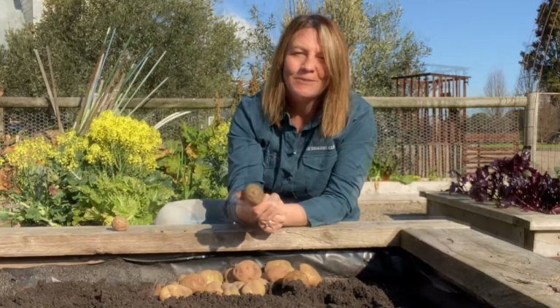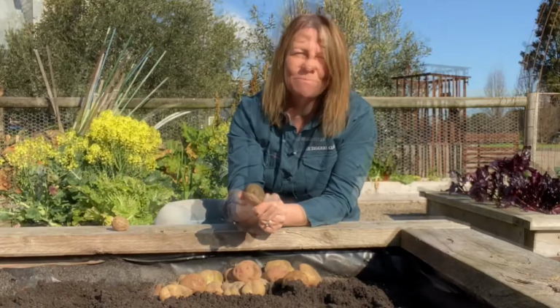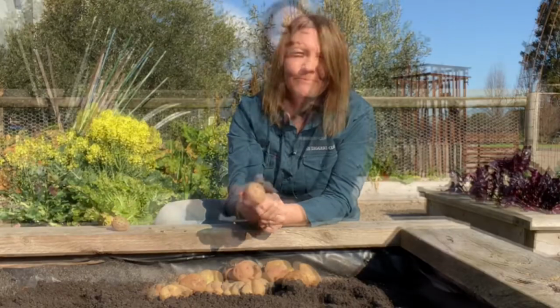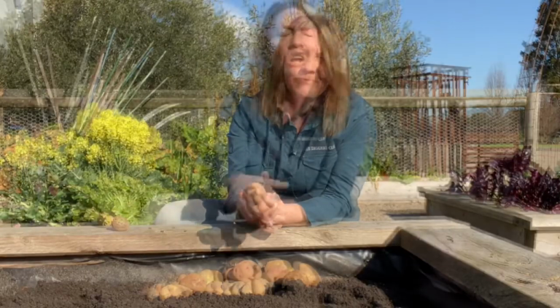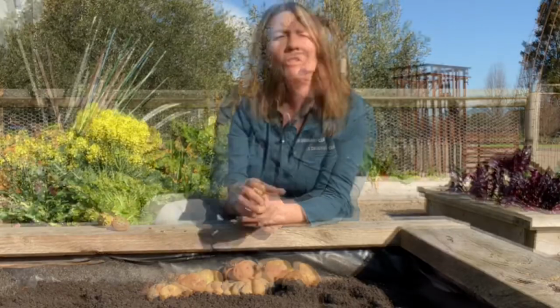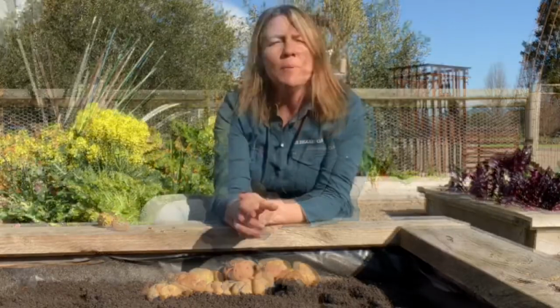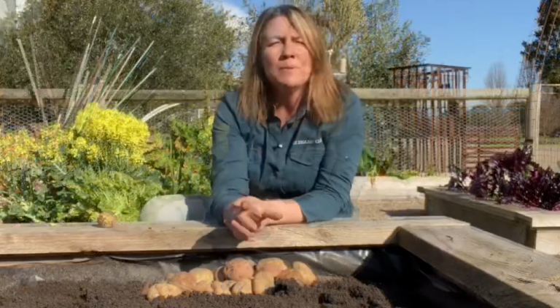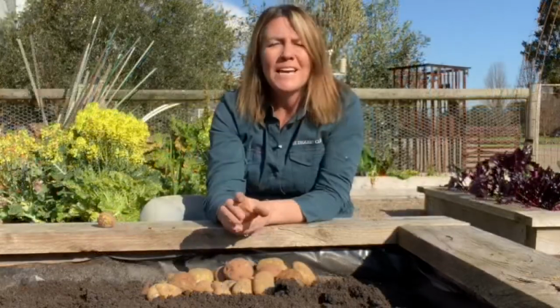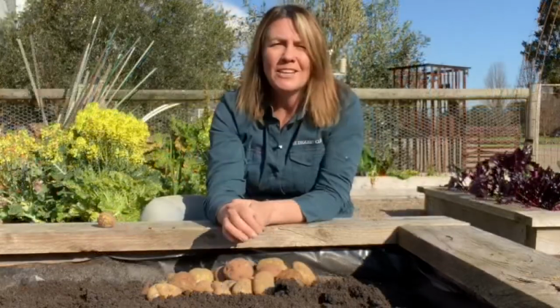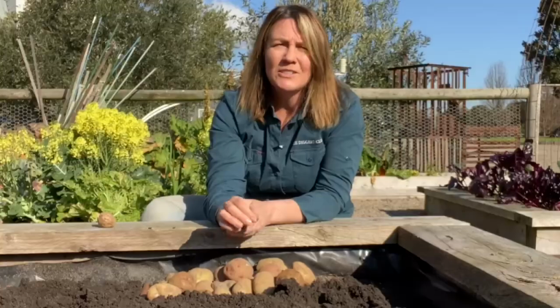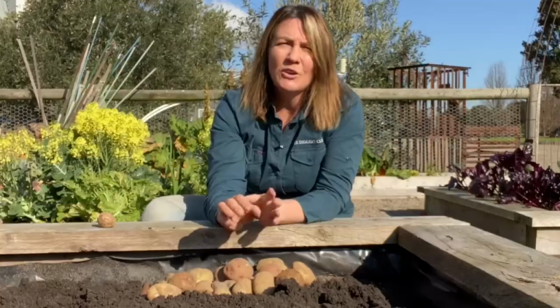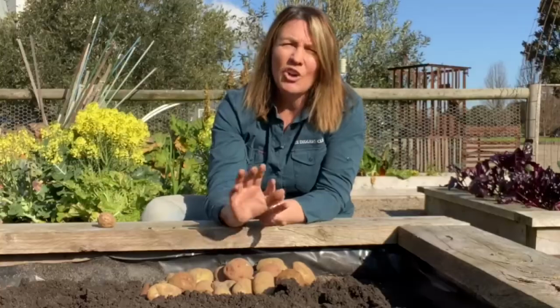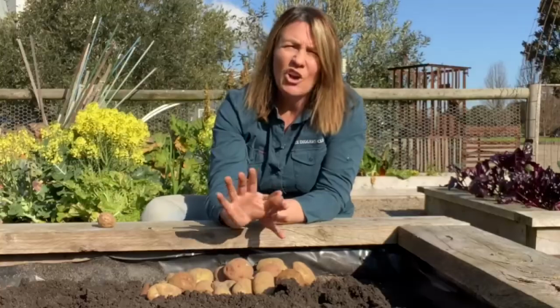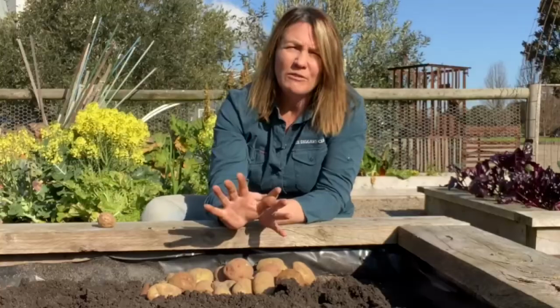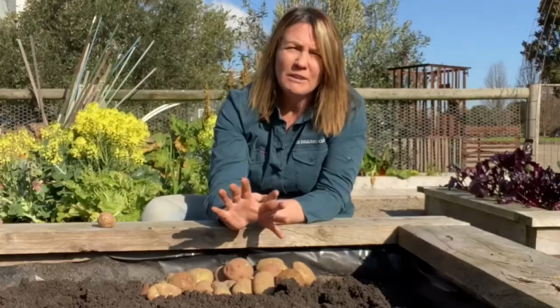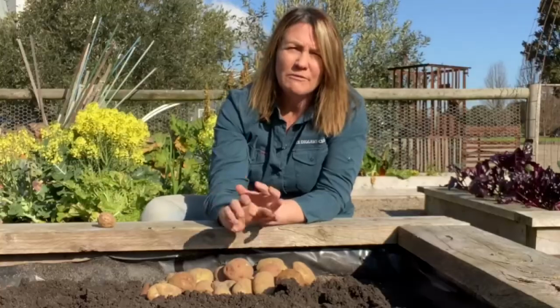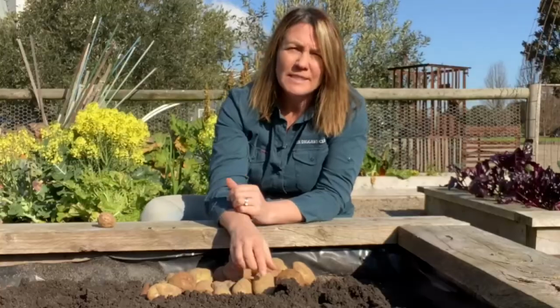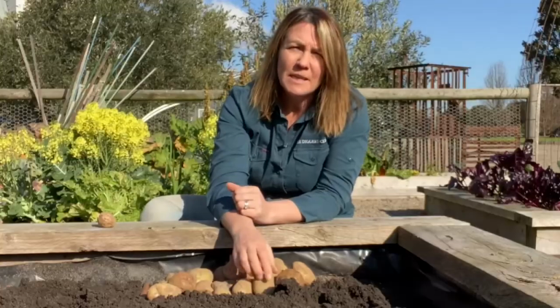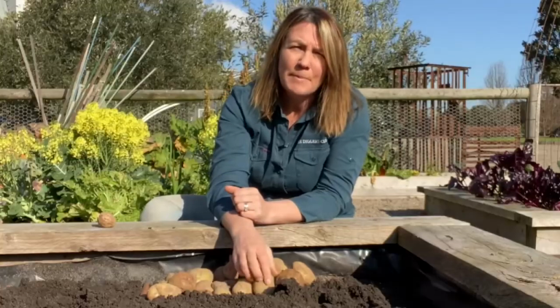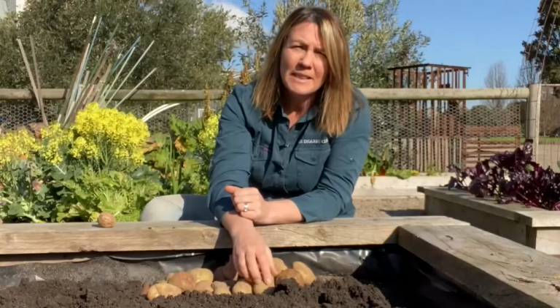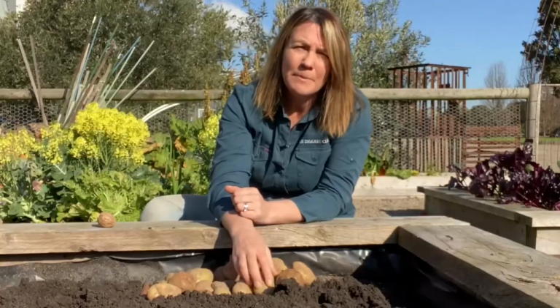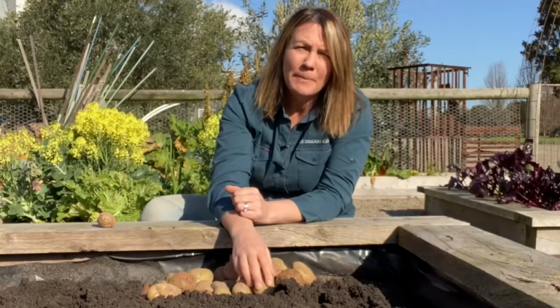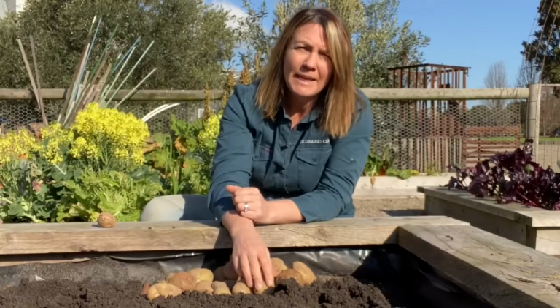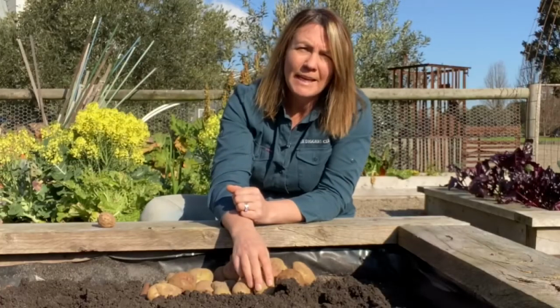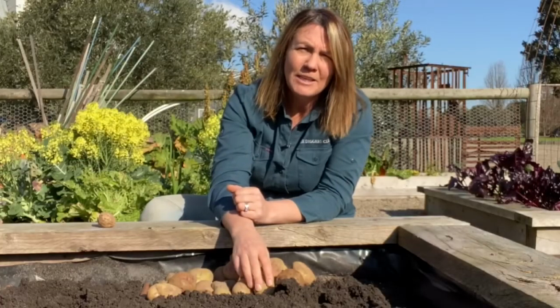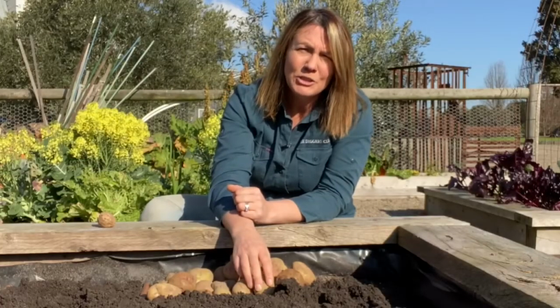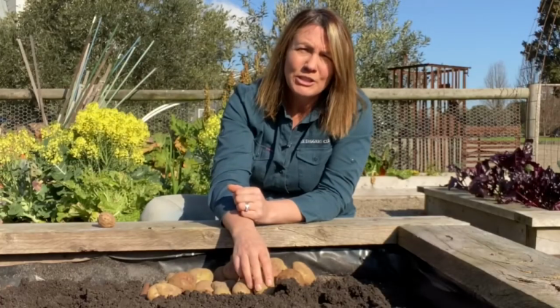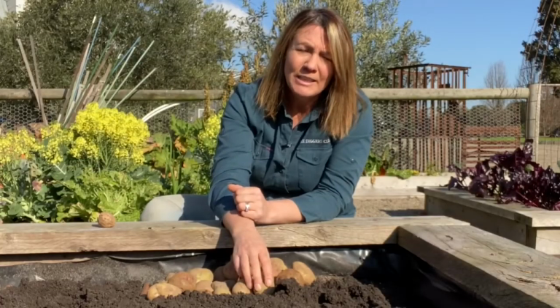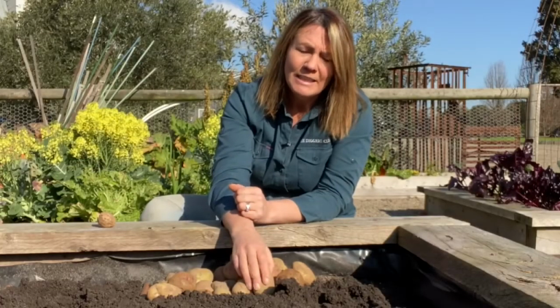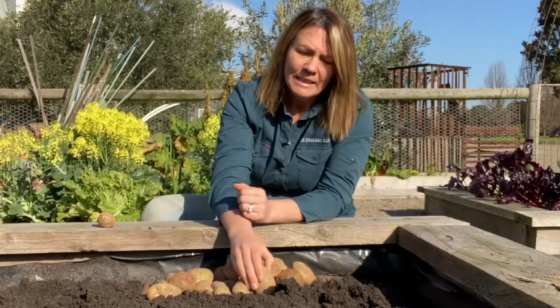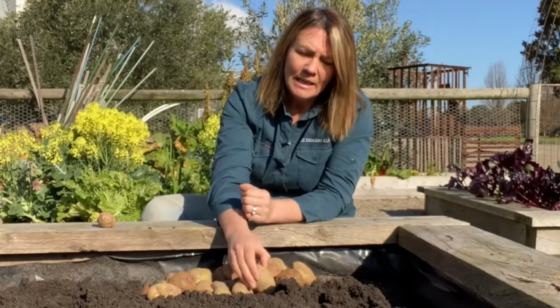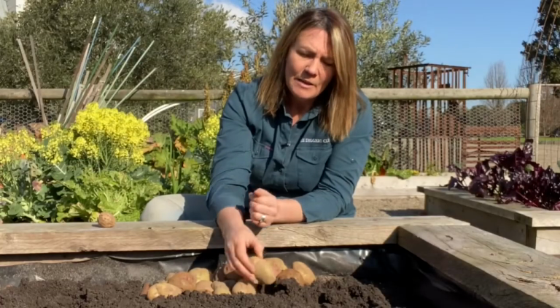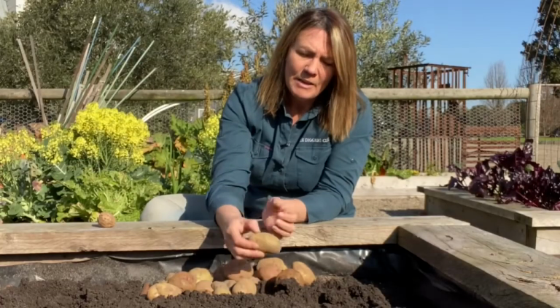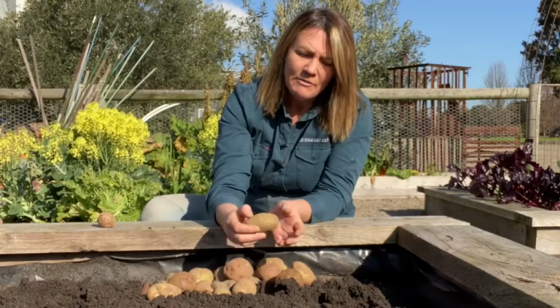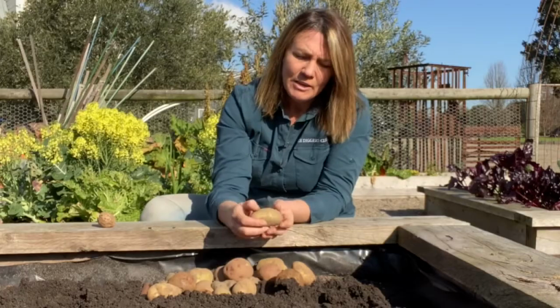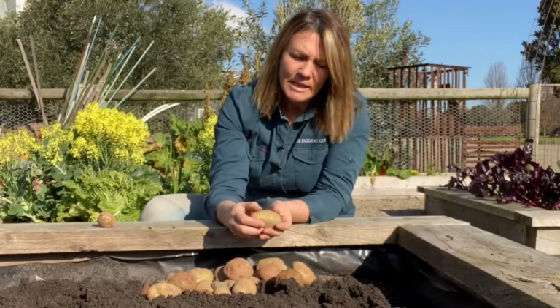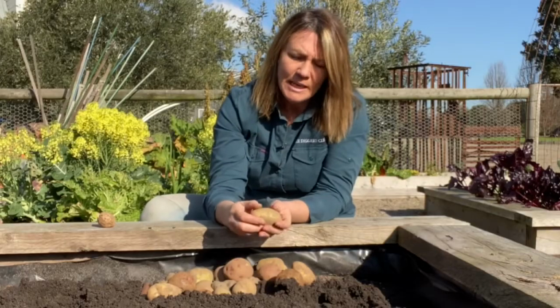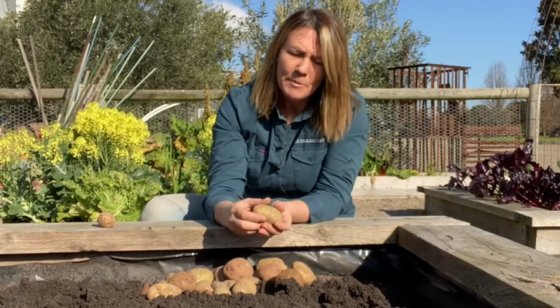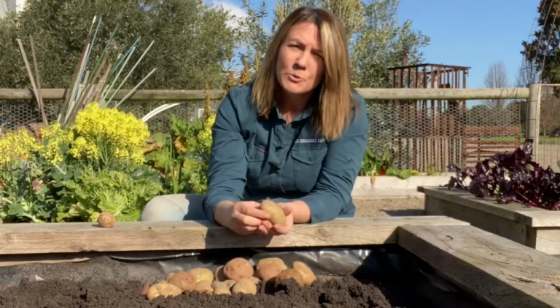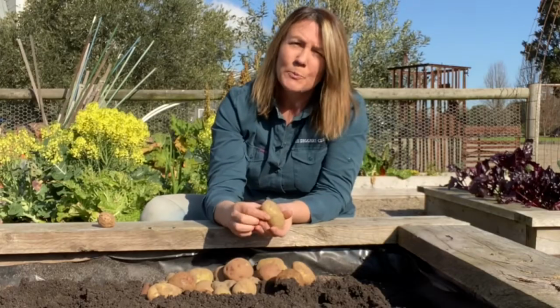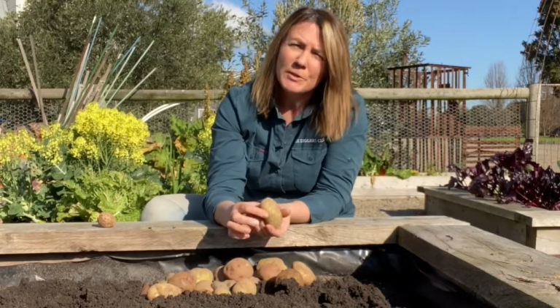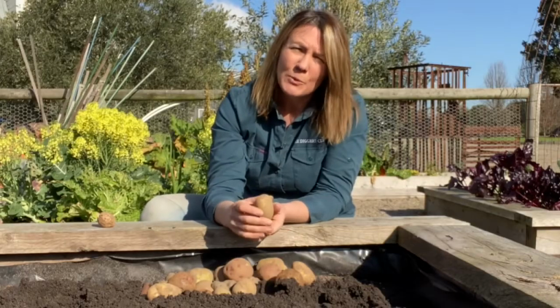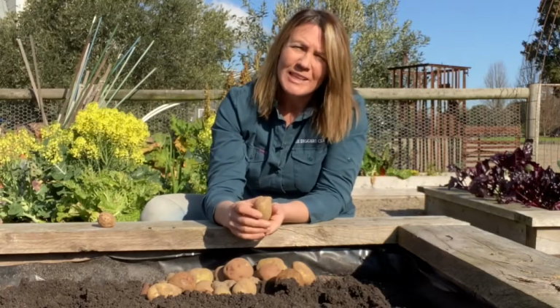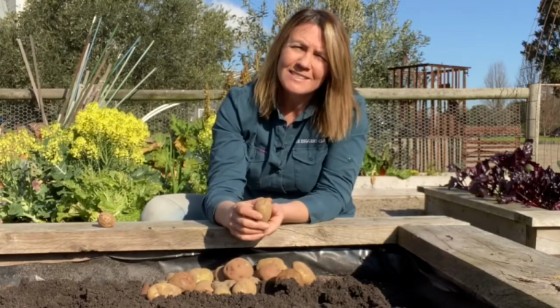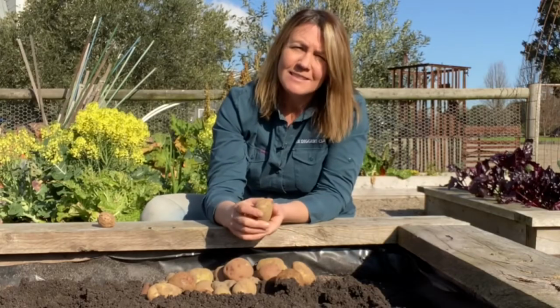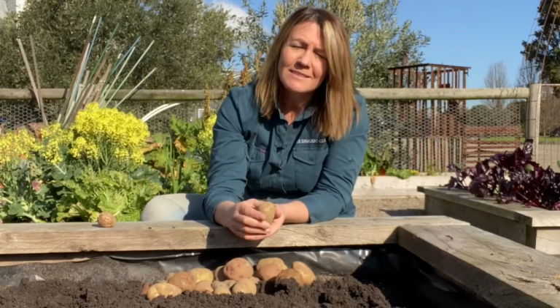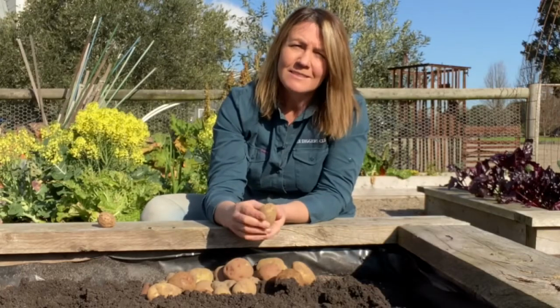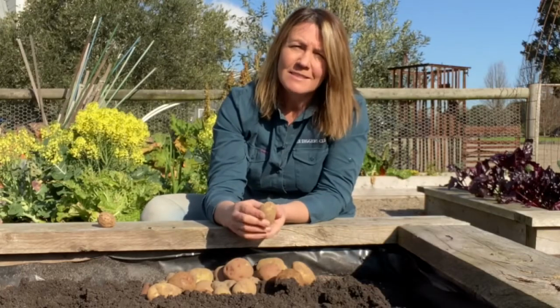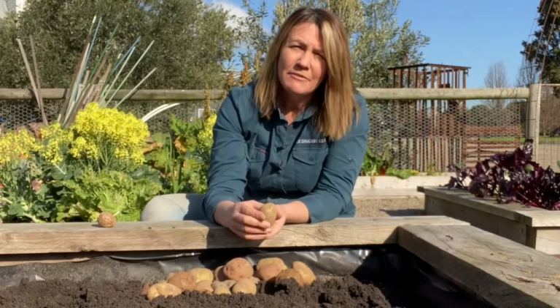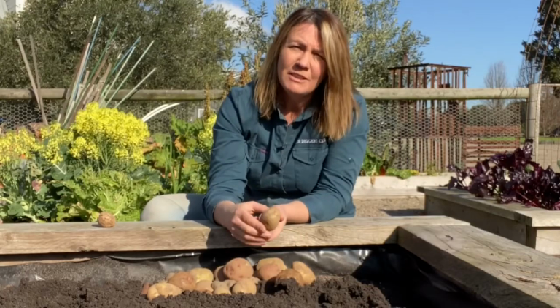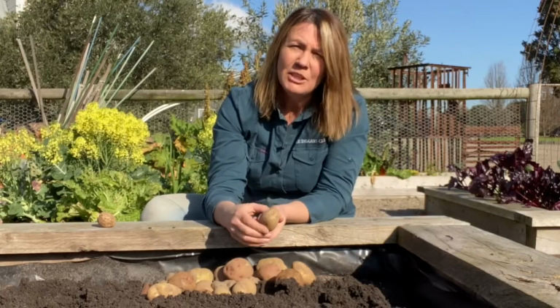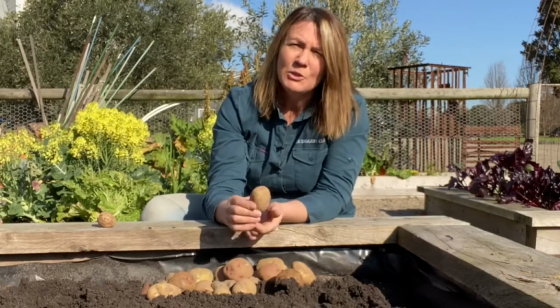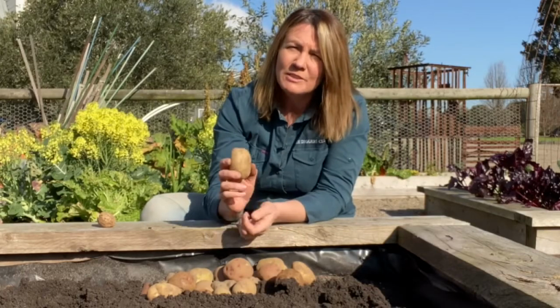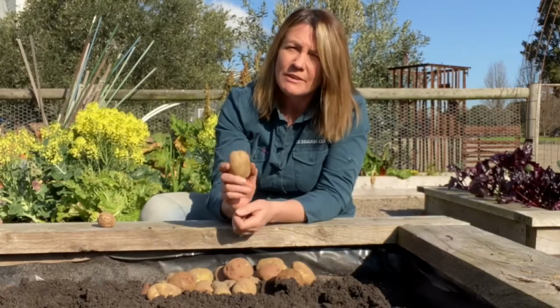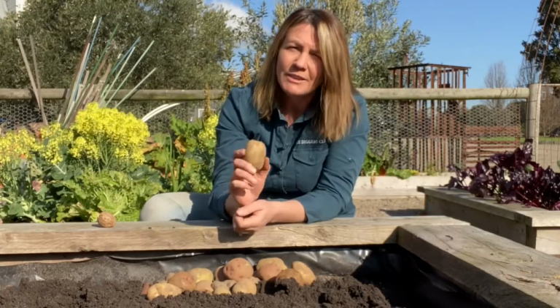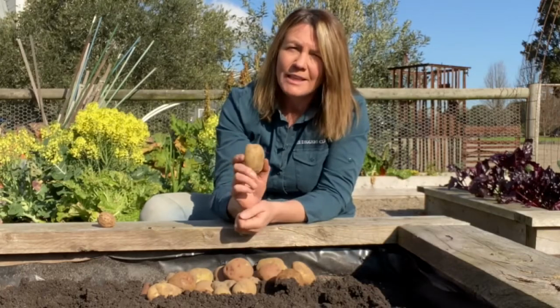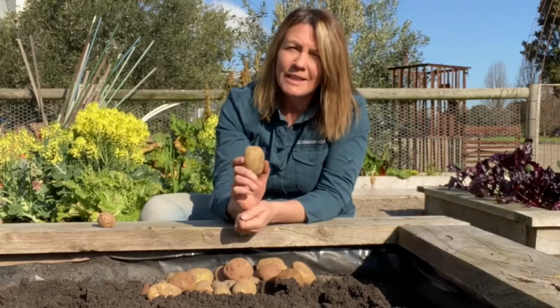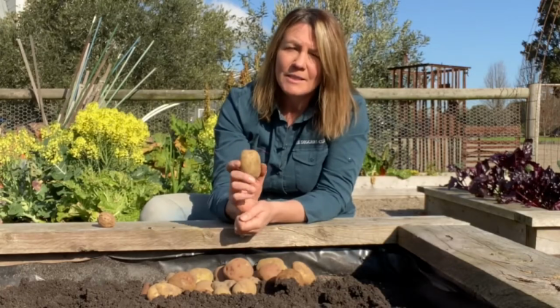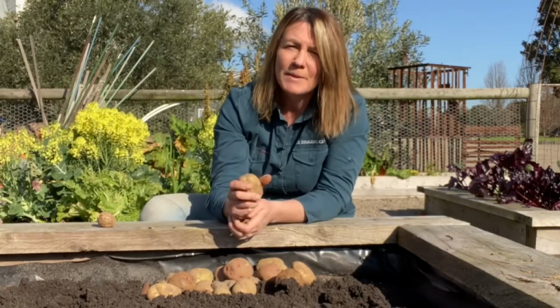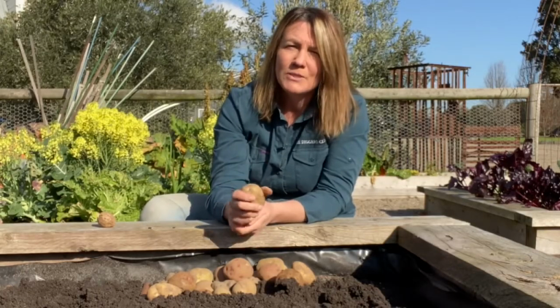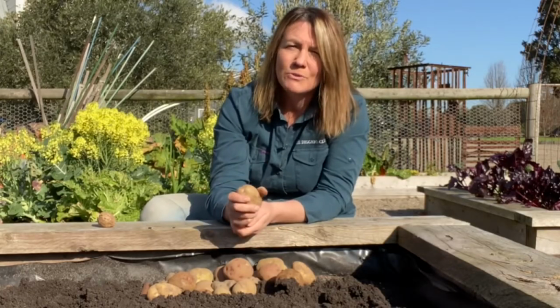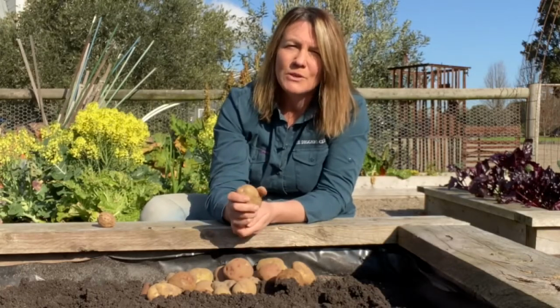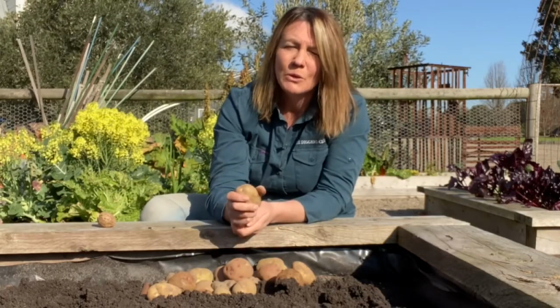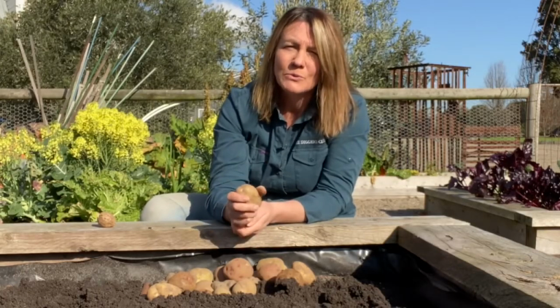Although potatoes are not overly fussy about their pH, if you can keep it between 6 and 7 you'll definitely get the best results.